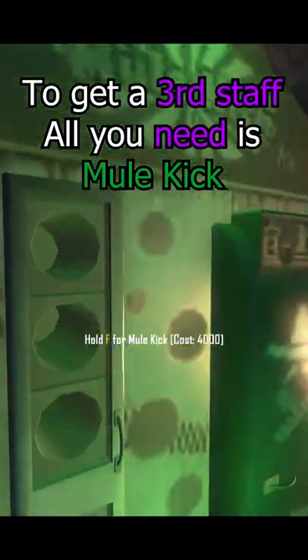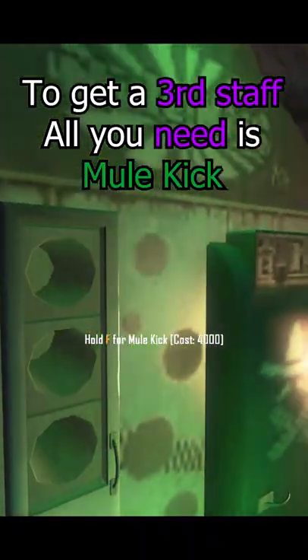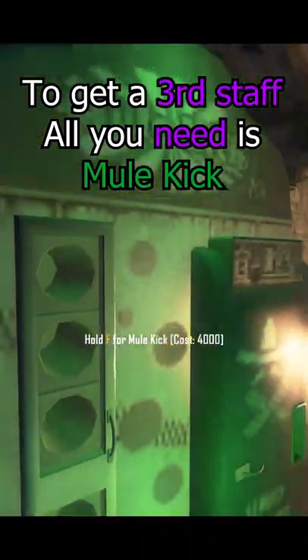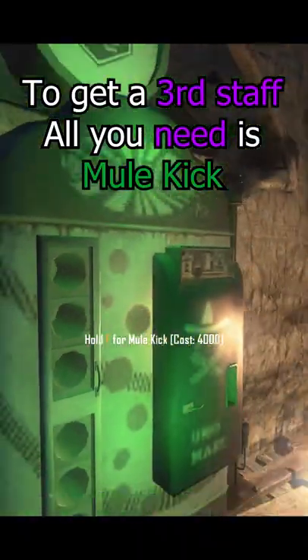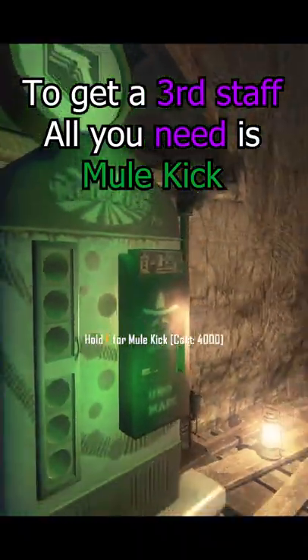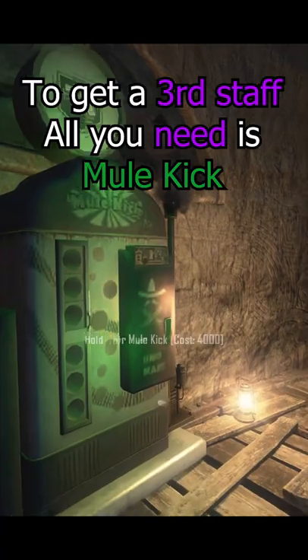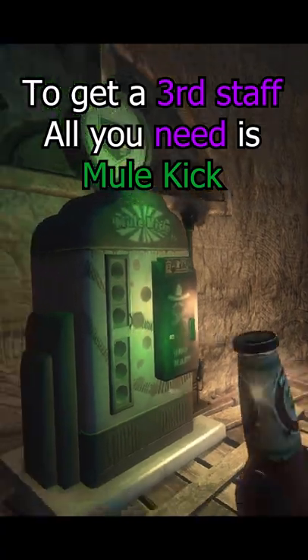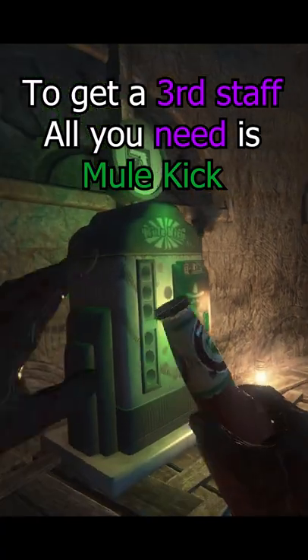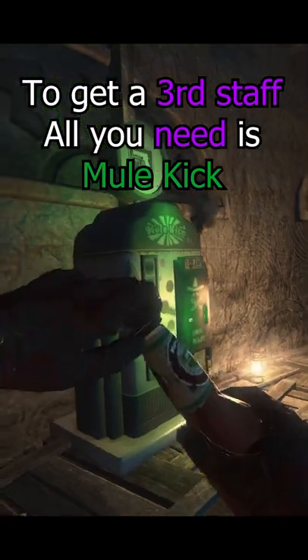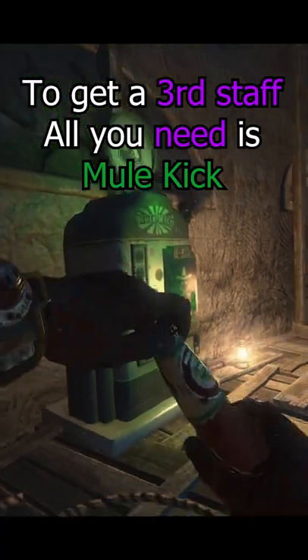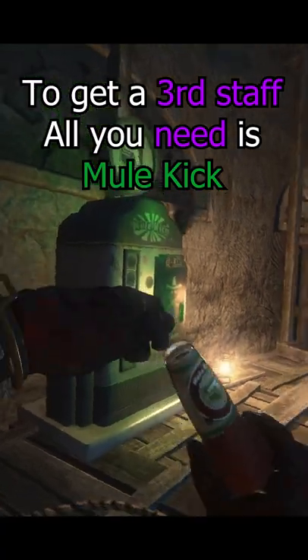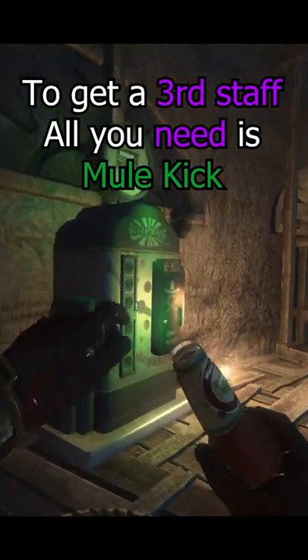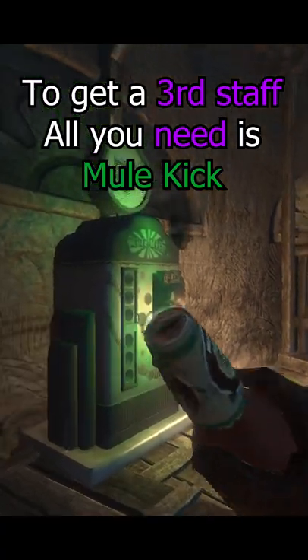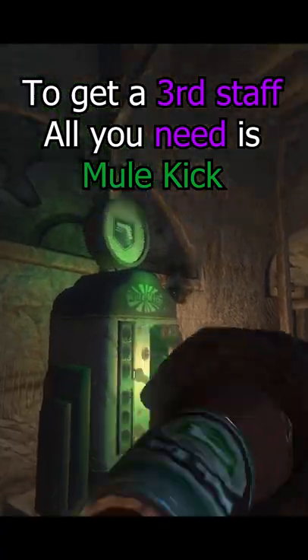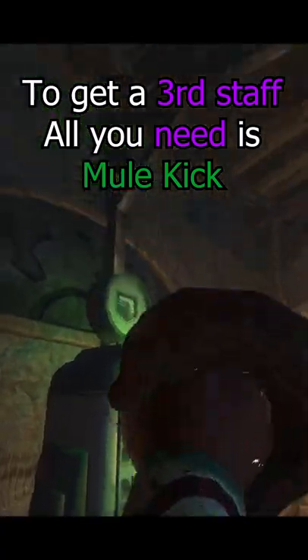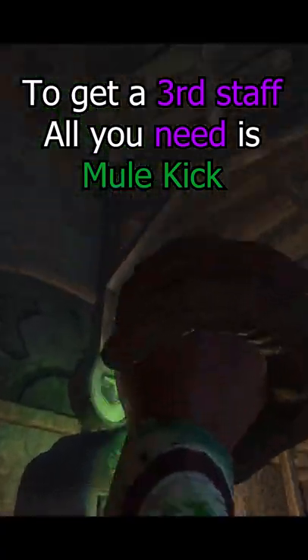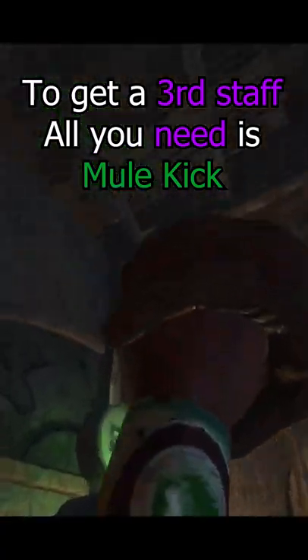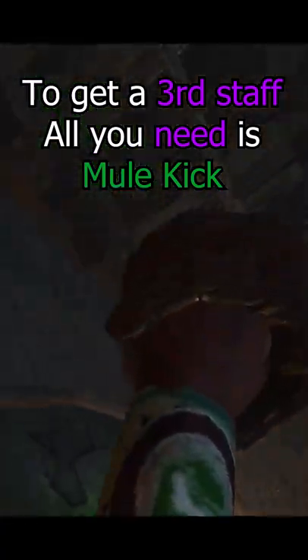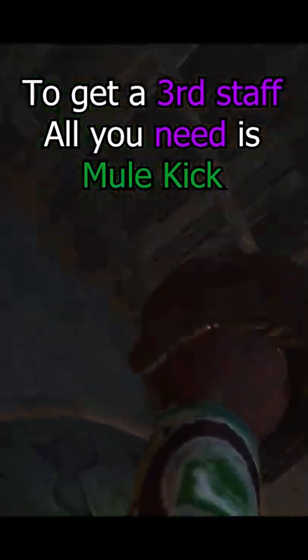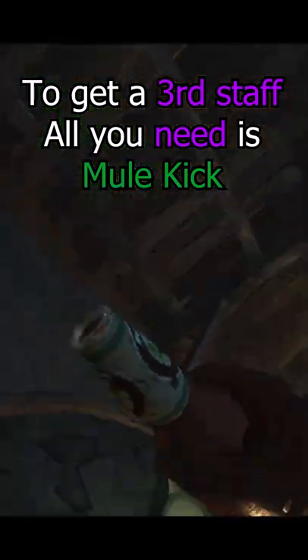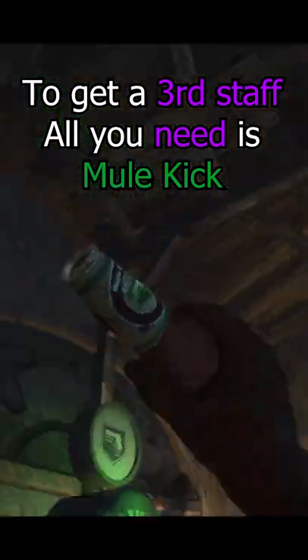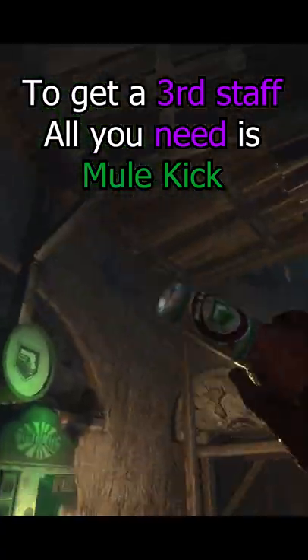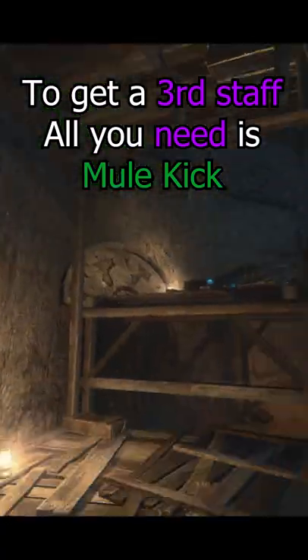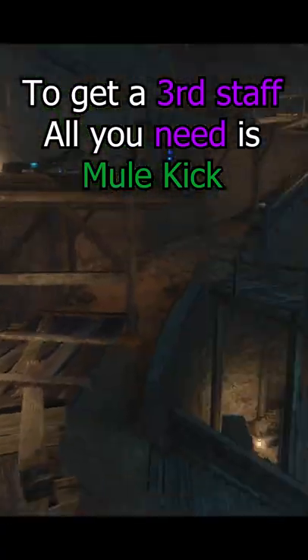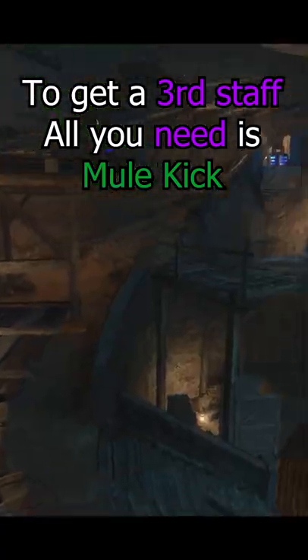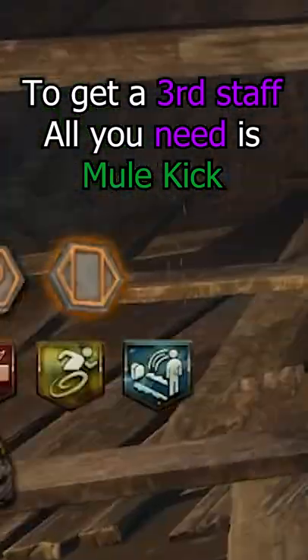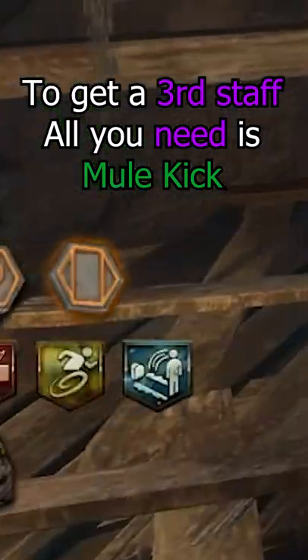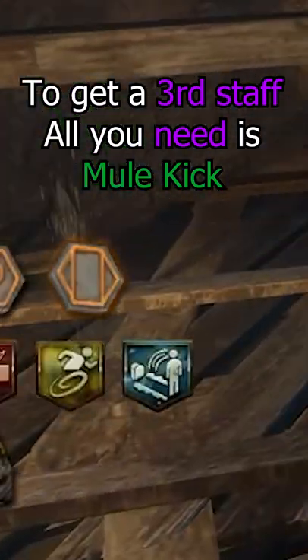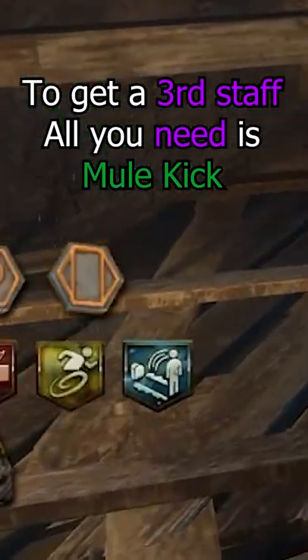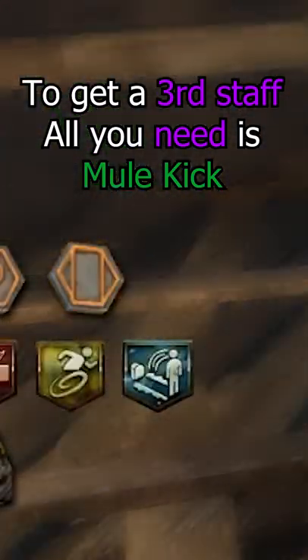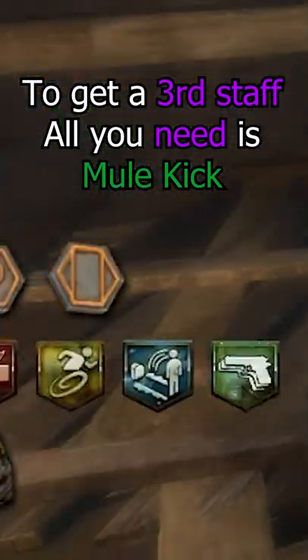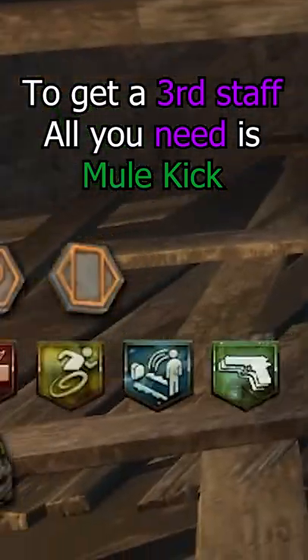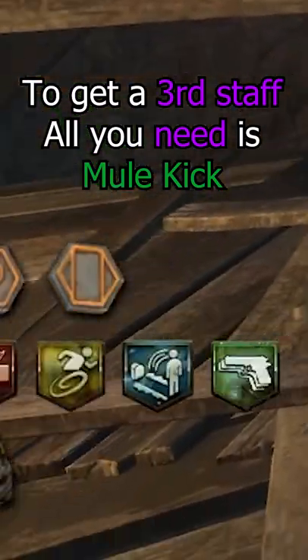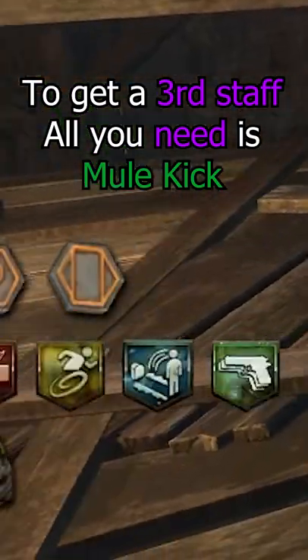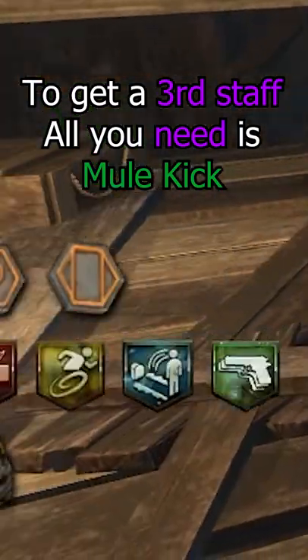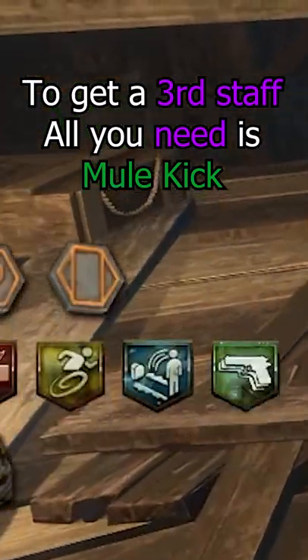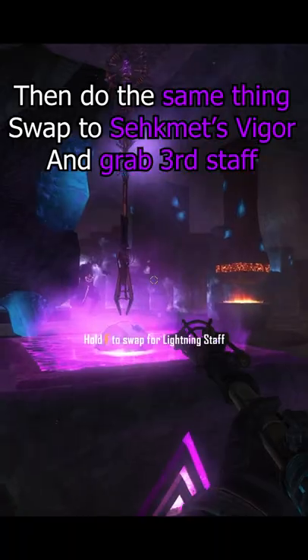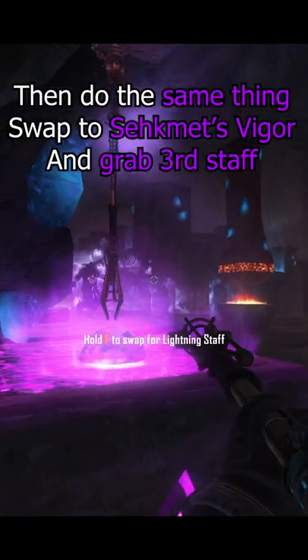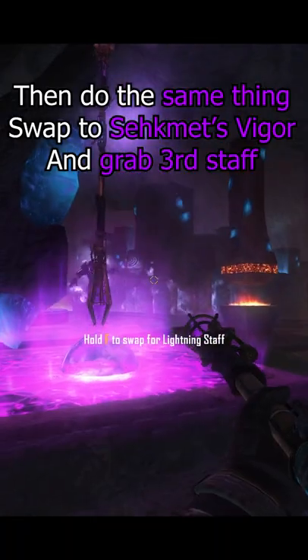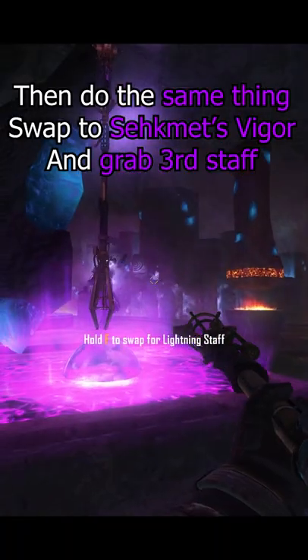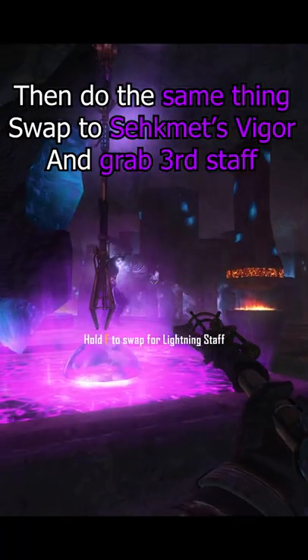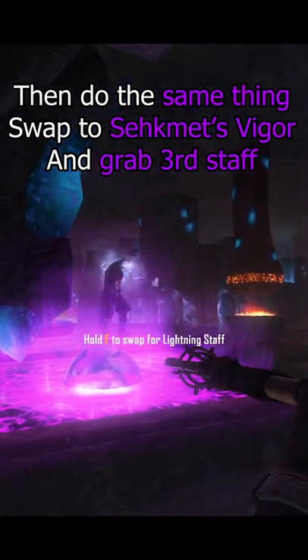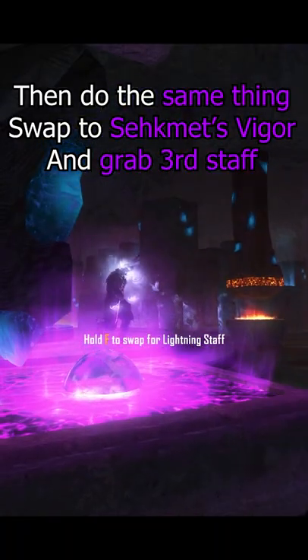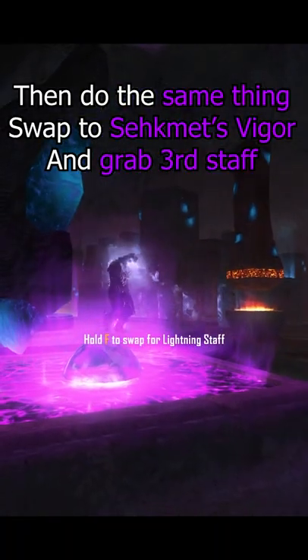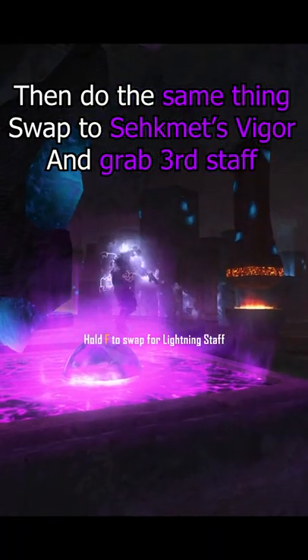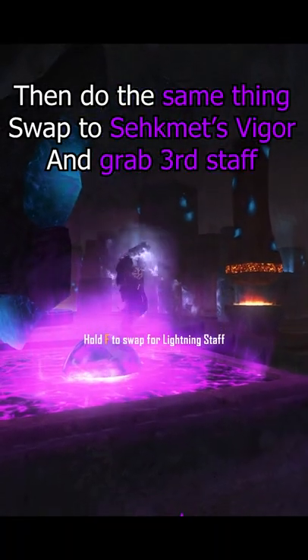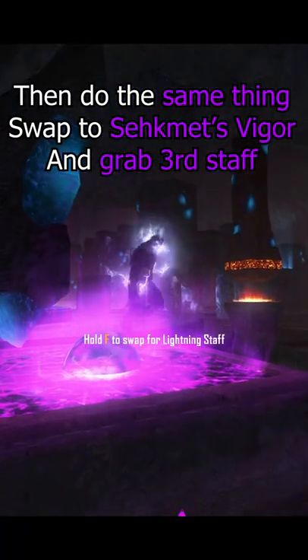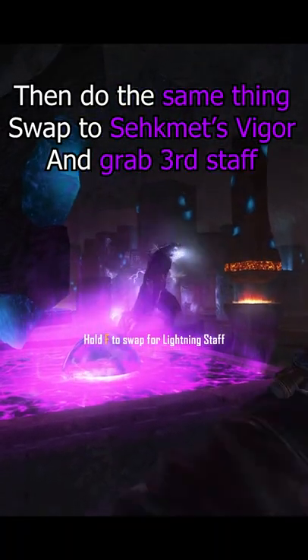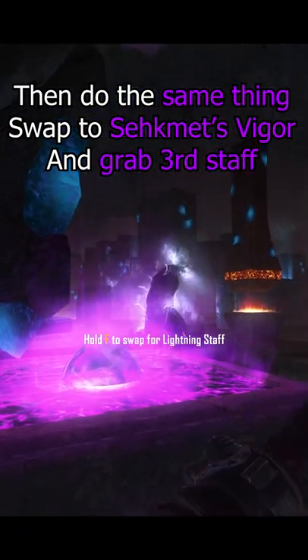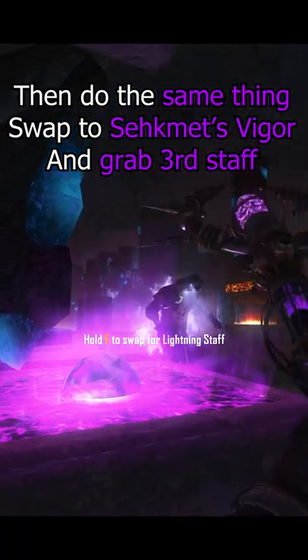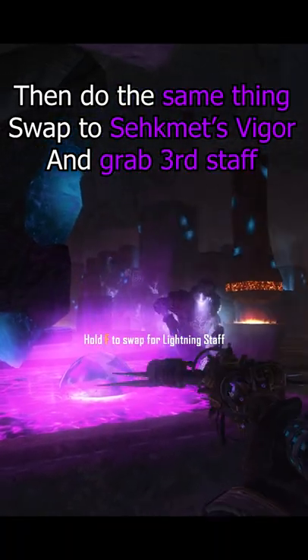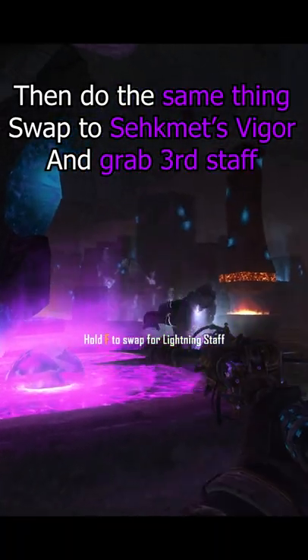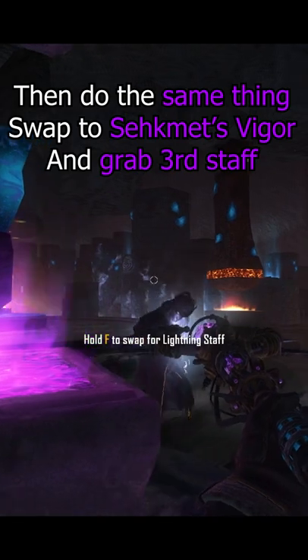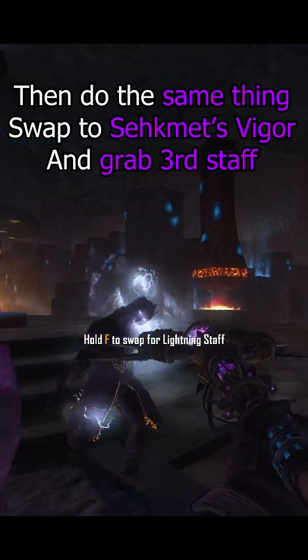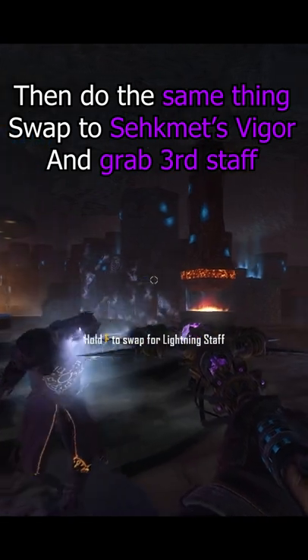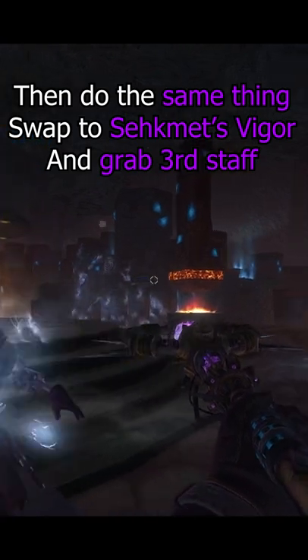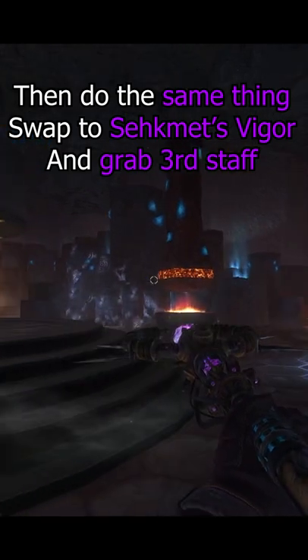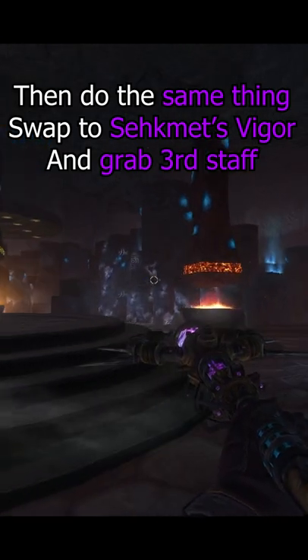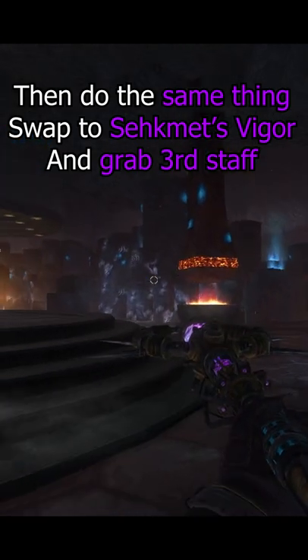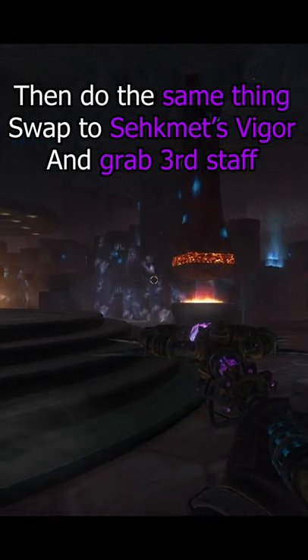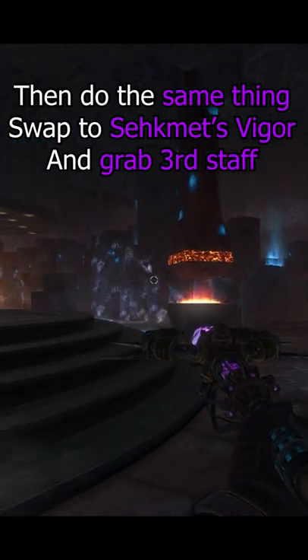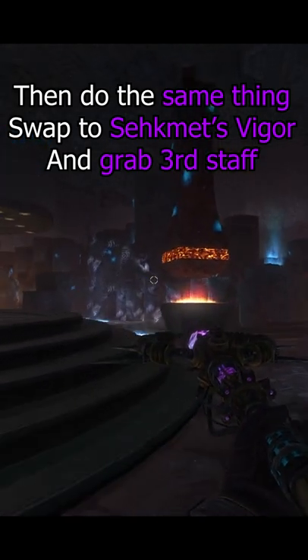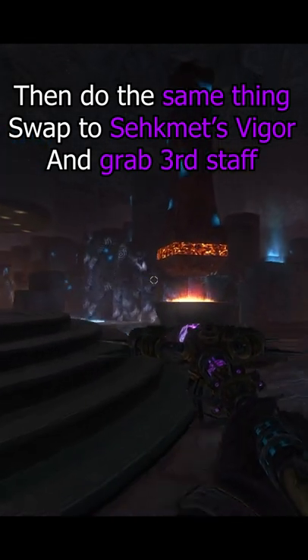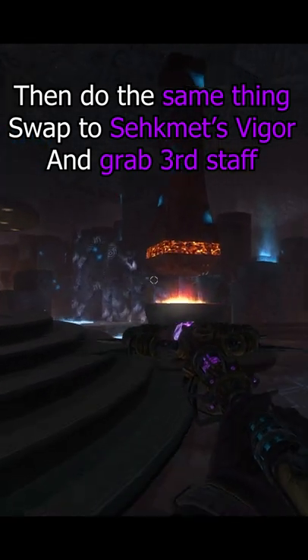Now if you want a third staff, pretty easy. All you need is a Mule Kick for your third weapon slot, and then you just do the same thing as before — swap to your Segments Vigor and grab the third staff.